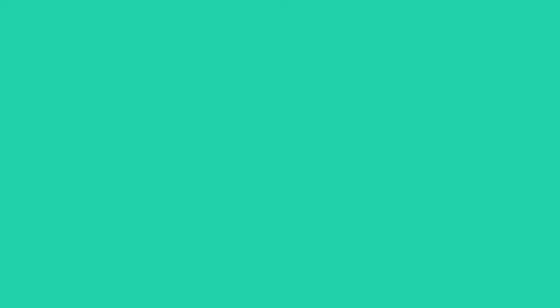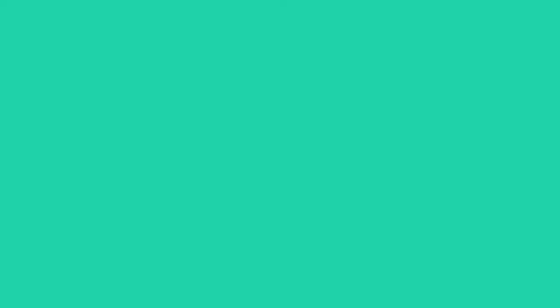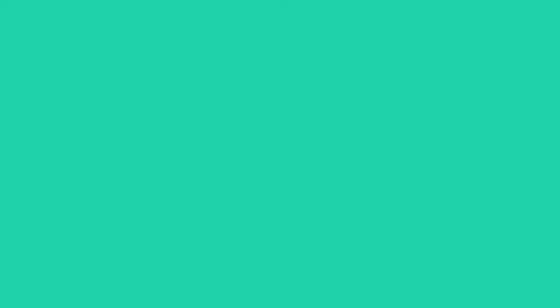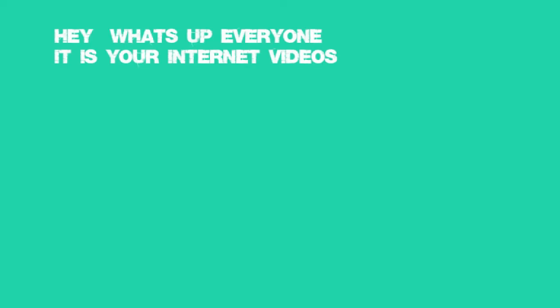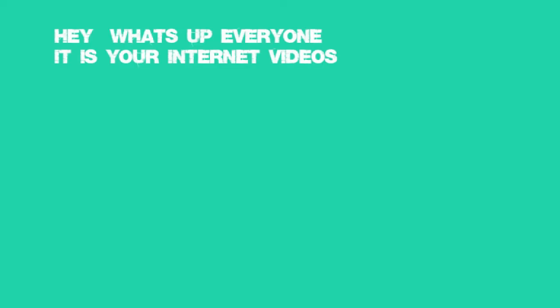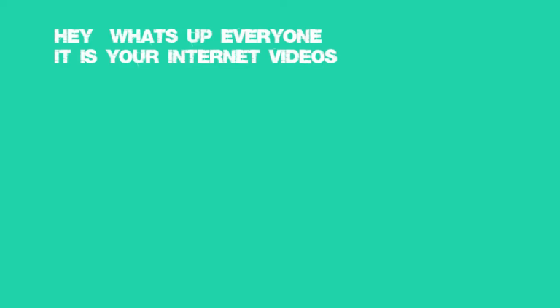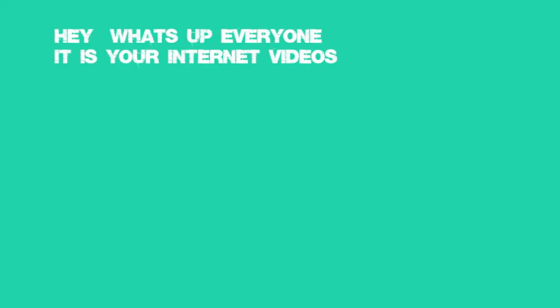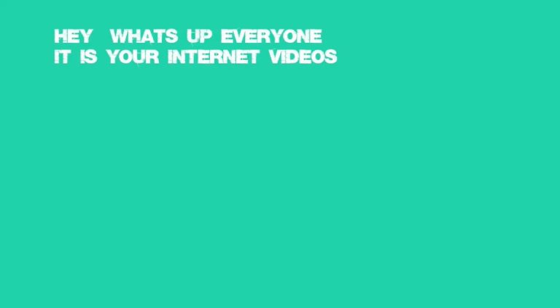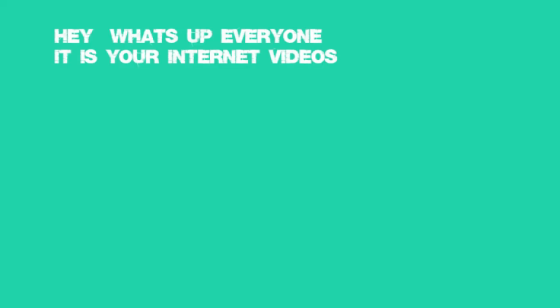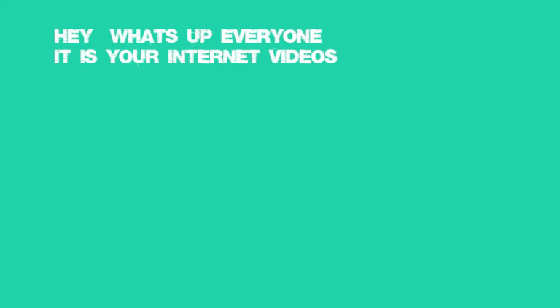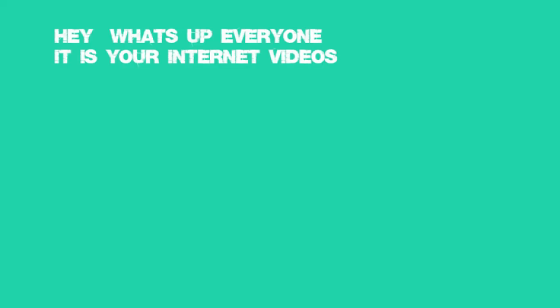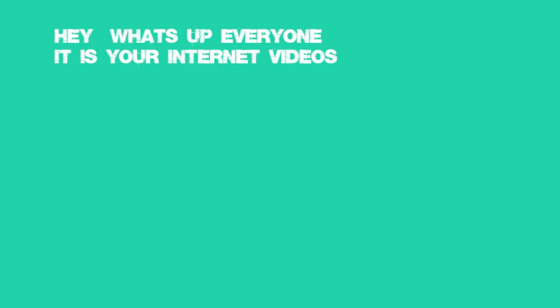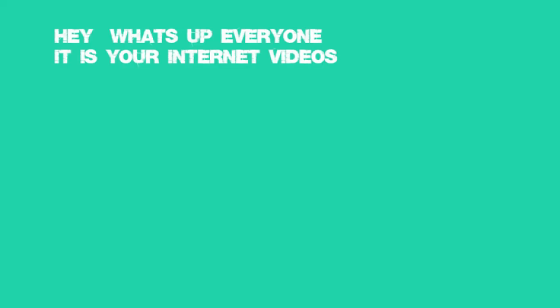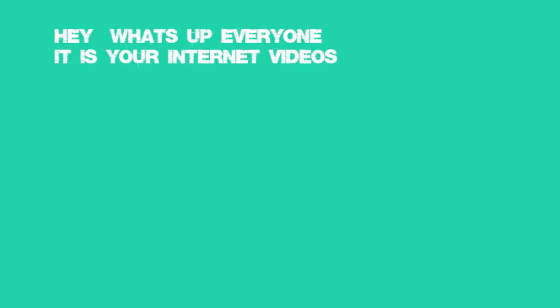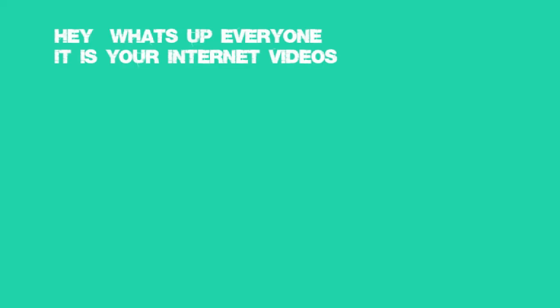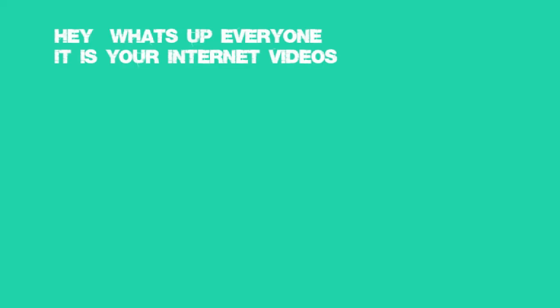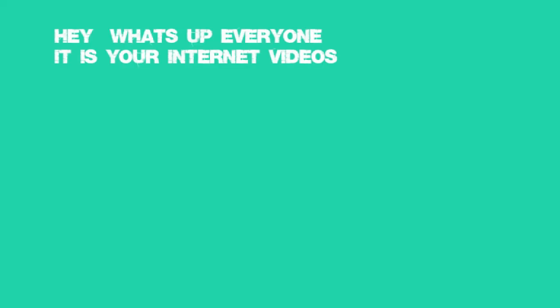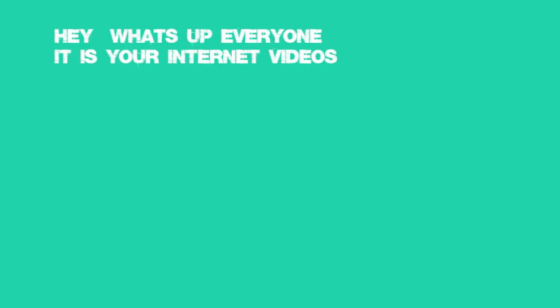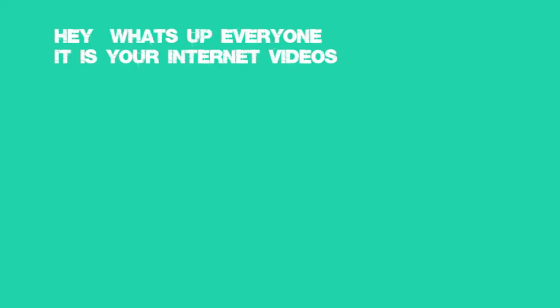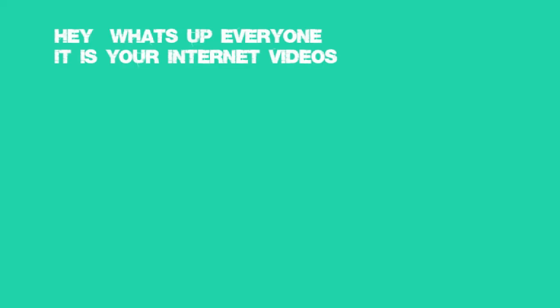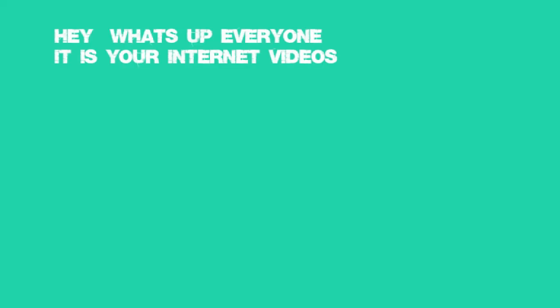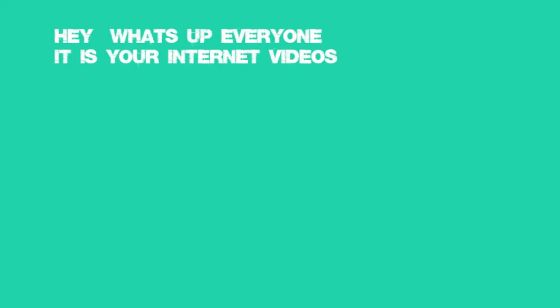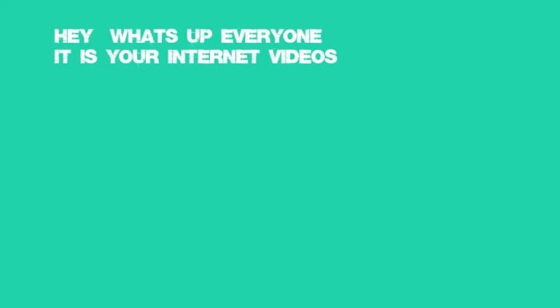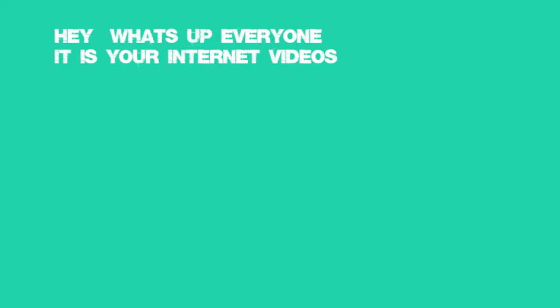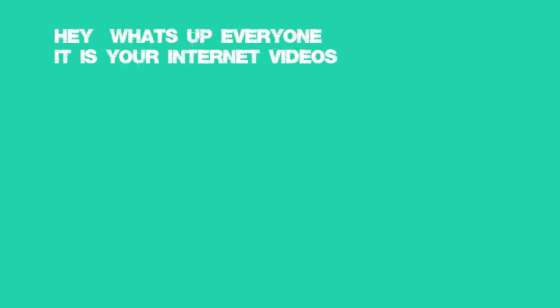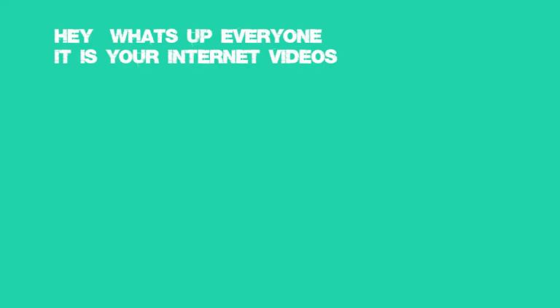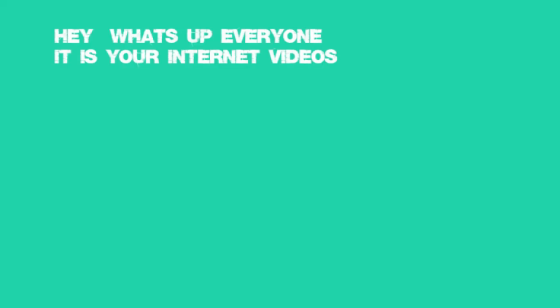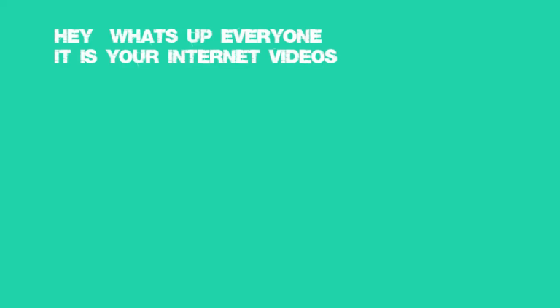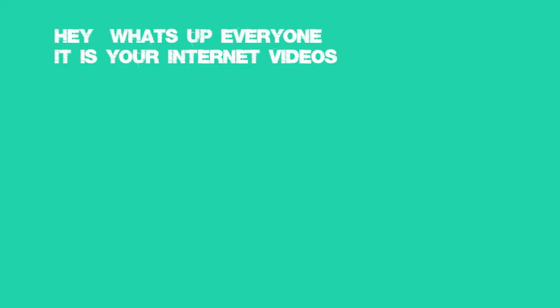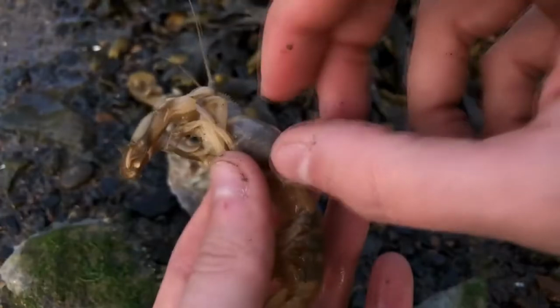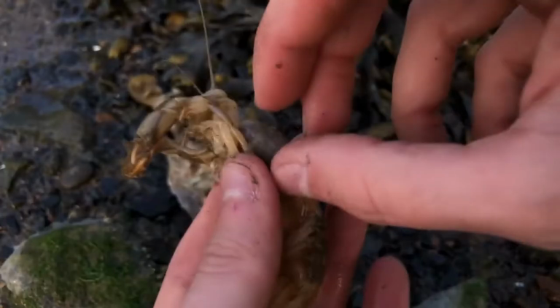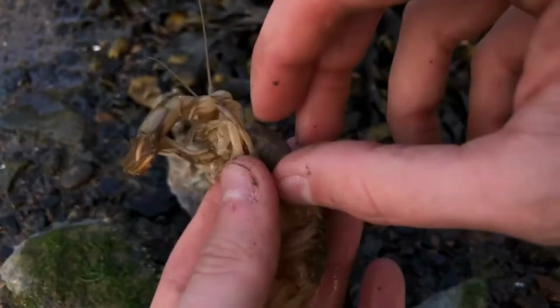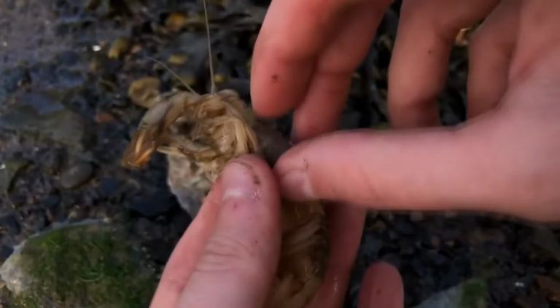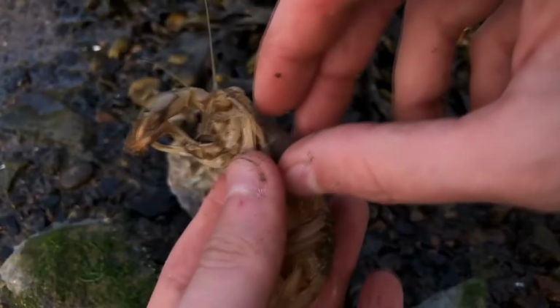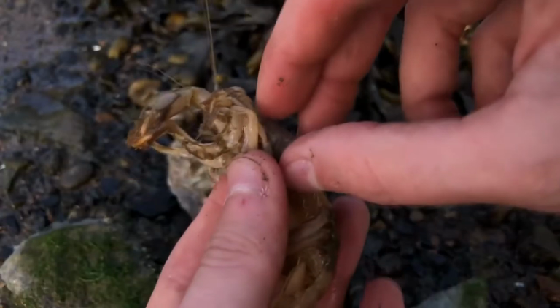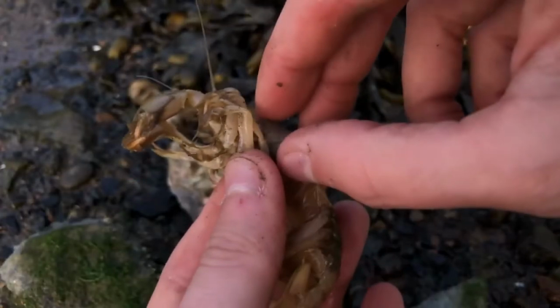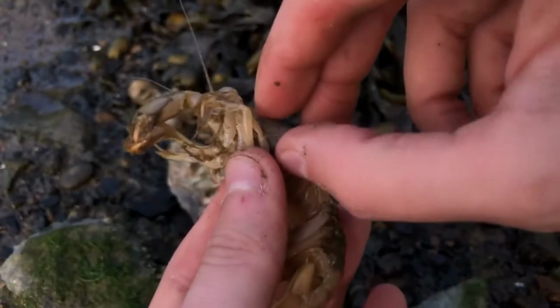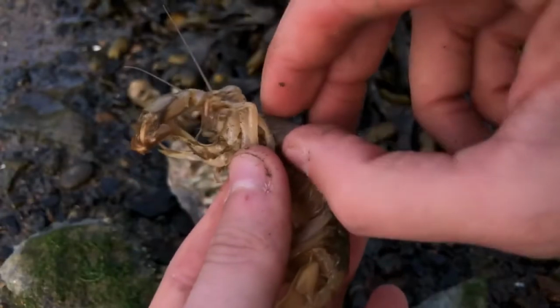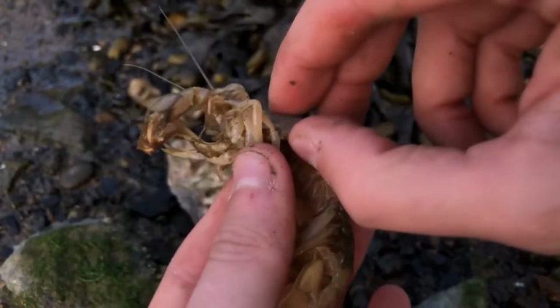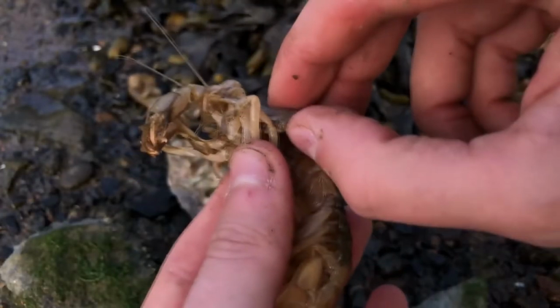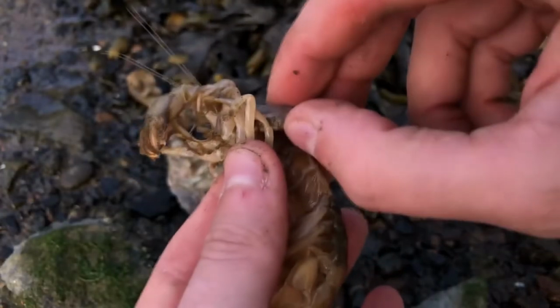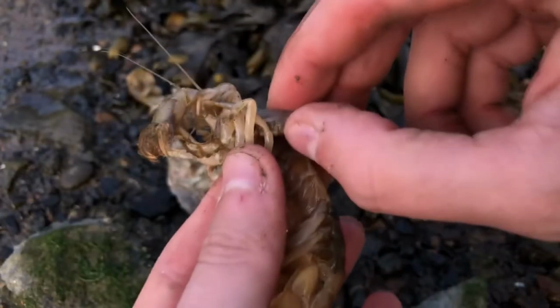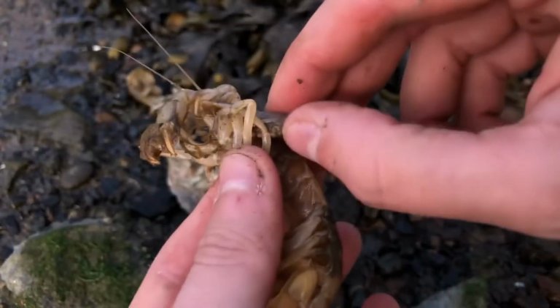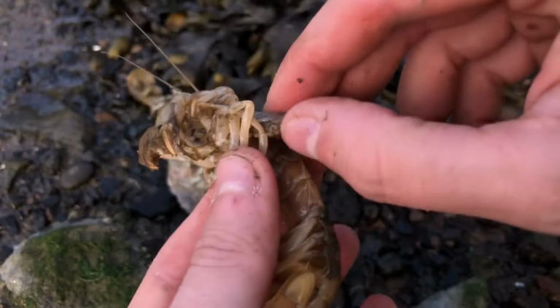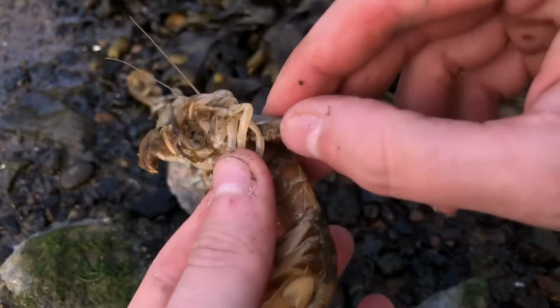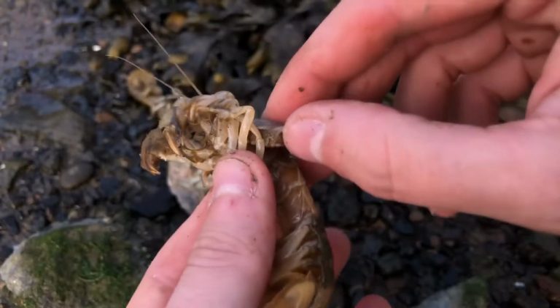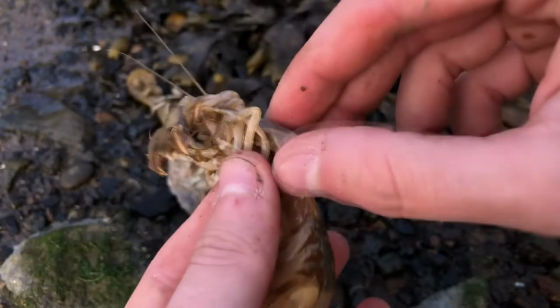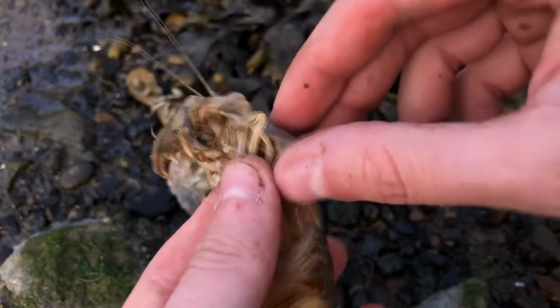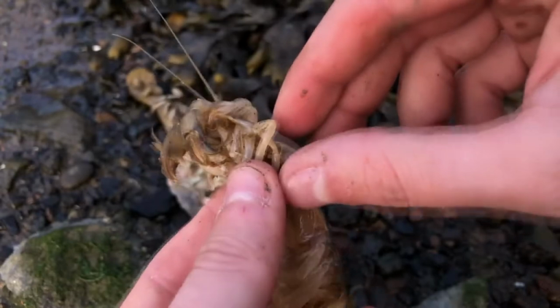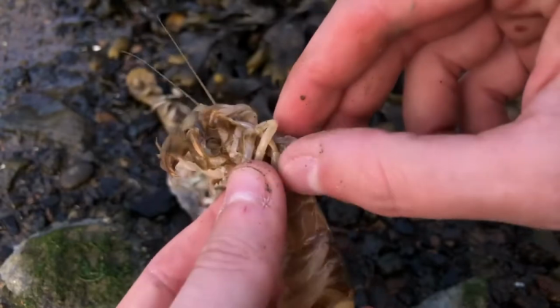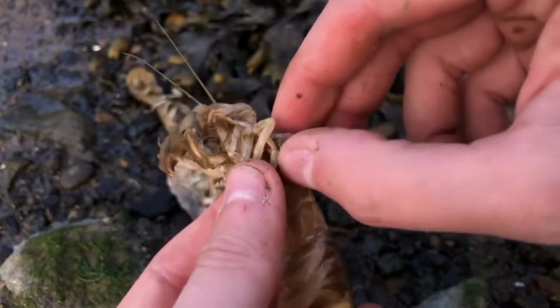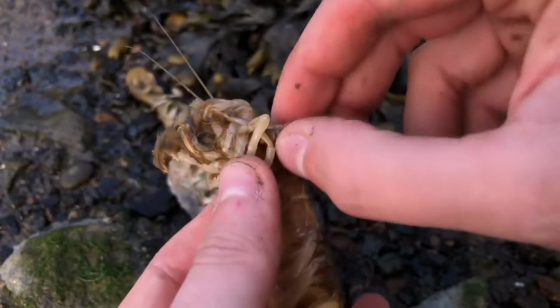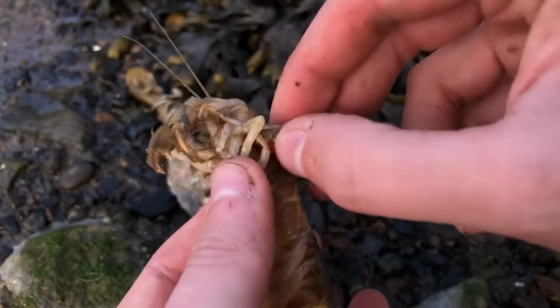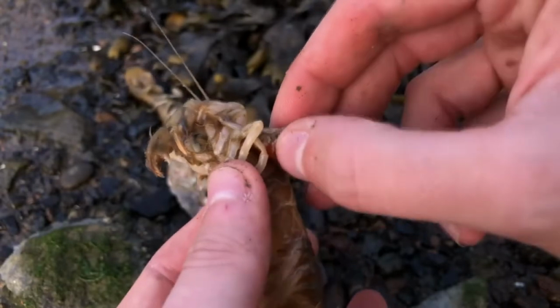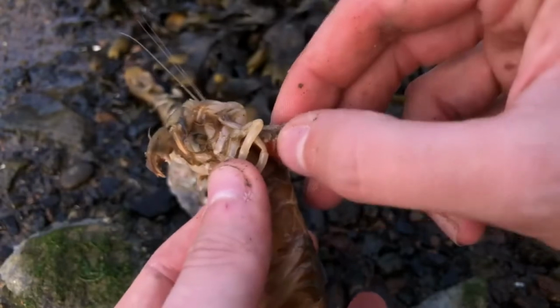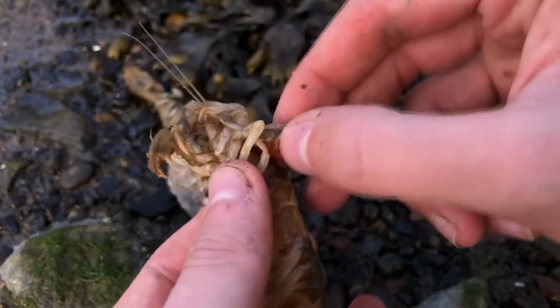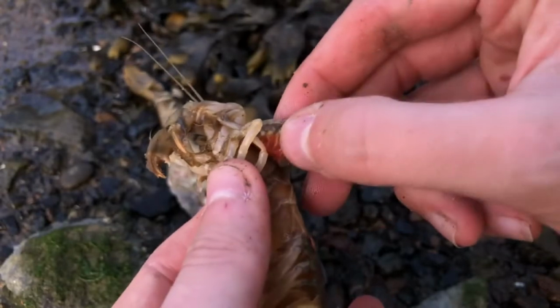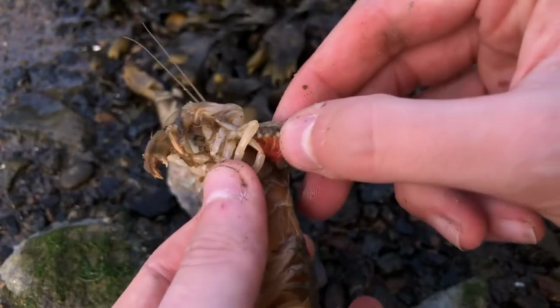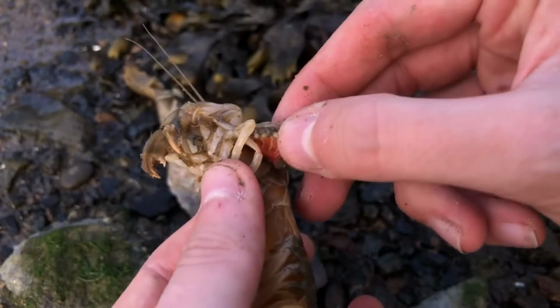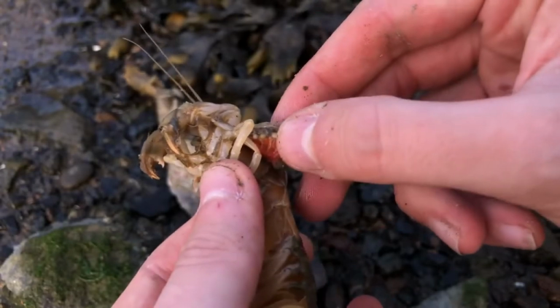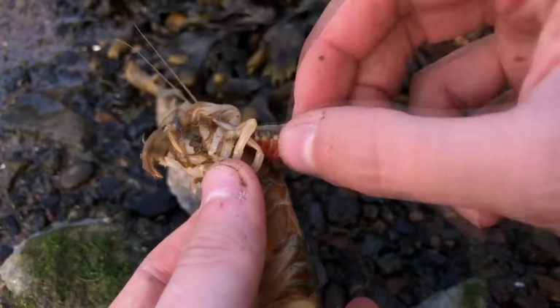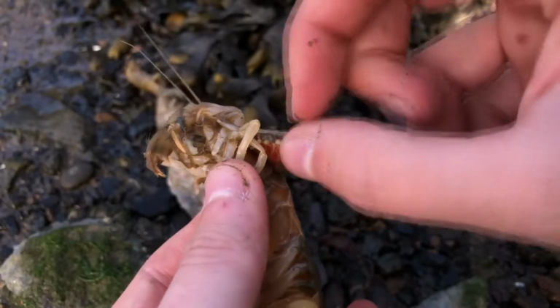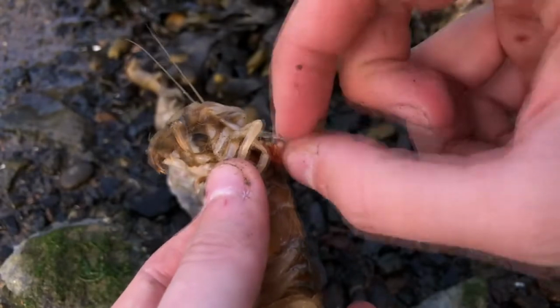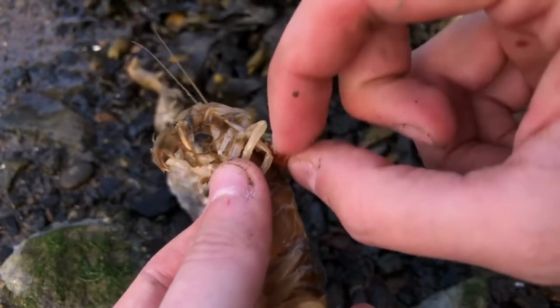Hey, what's up everyone, and it is your internet video. These are the parasites that grow inside the shrimp's body and destroy them slowly from the inside.